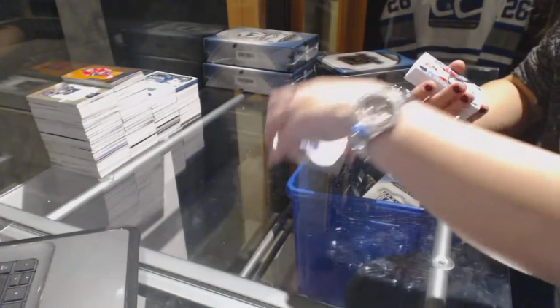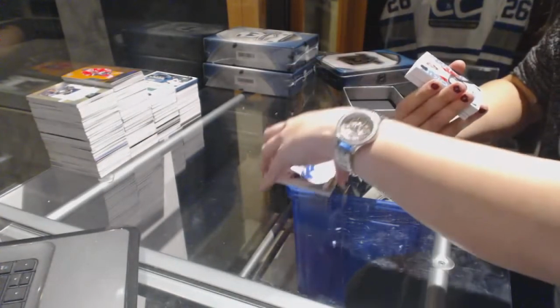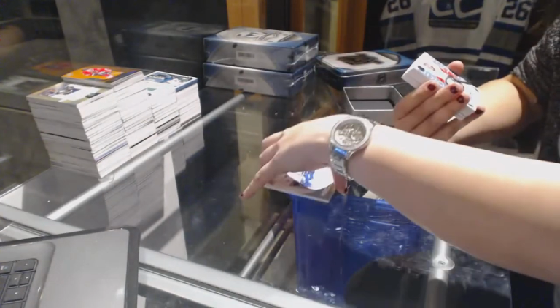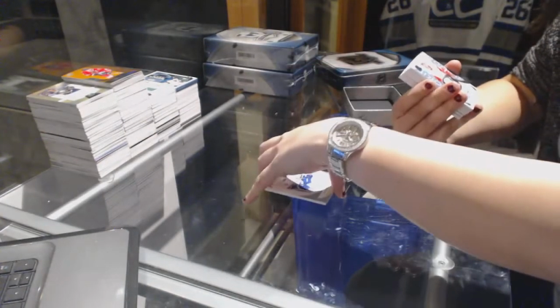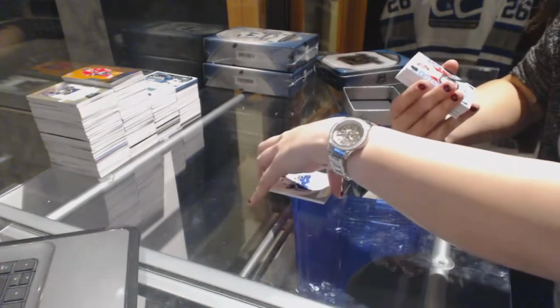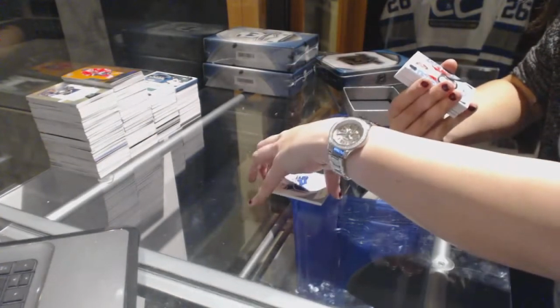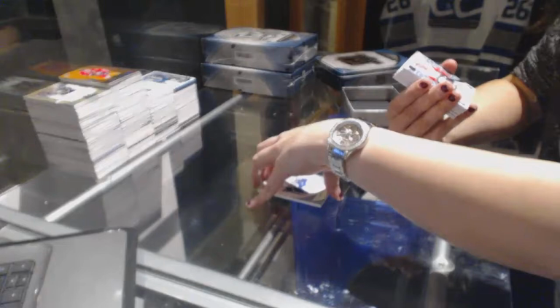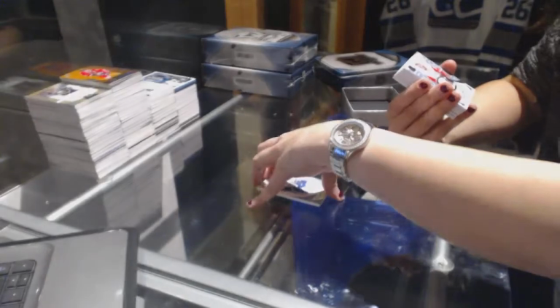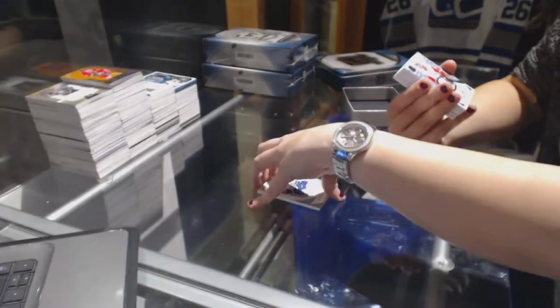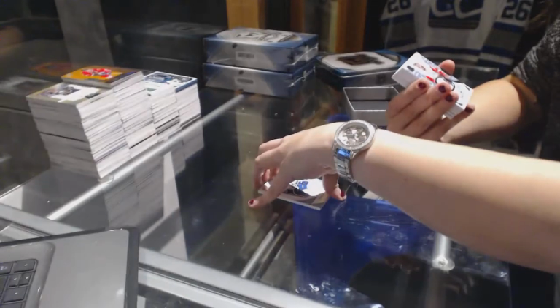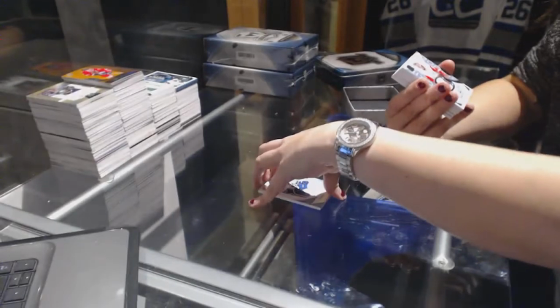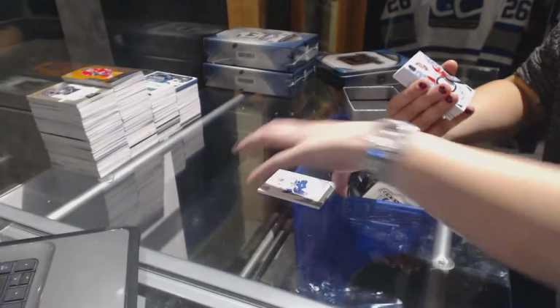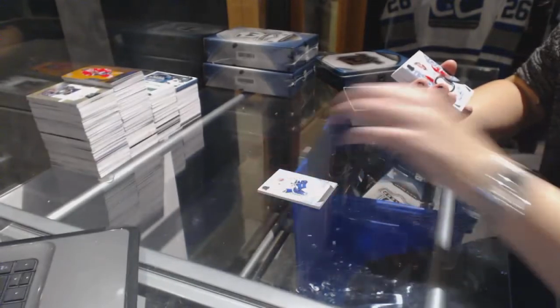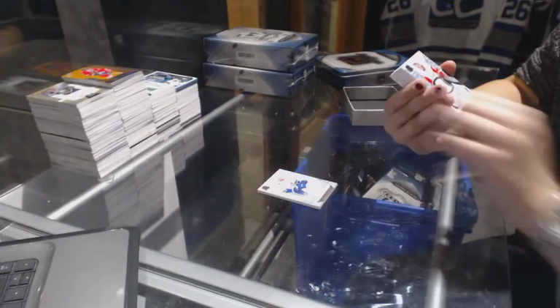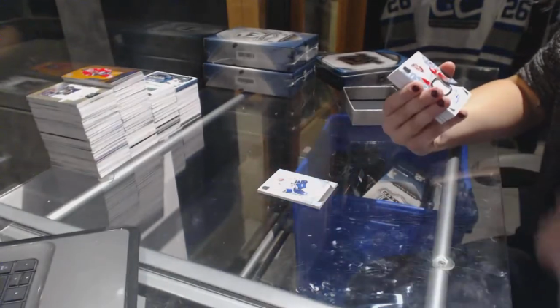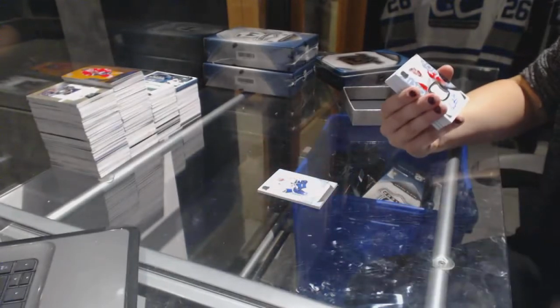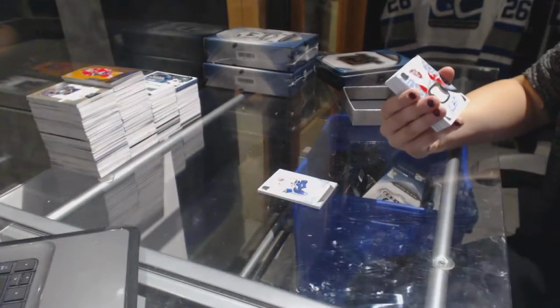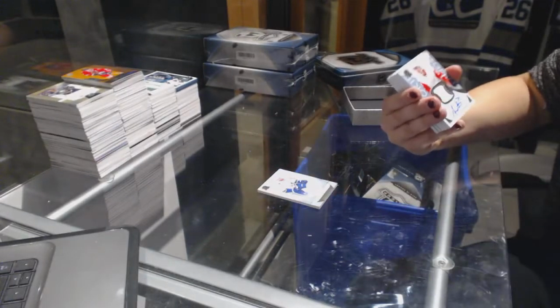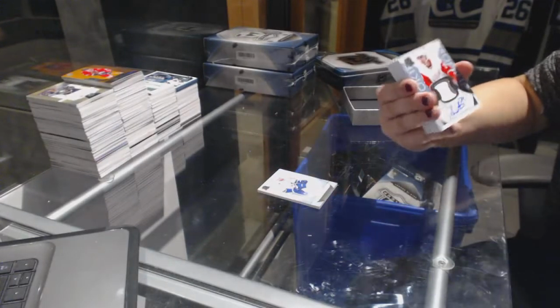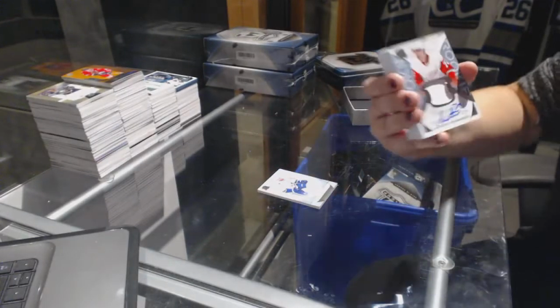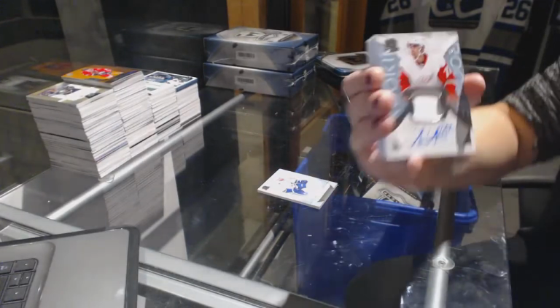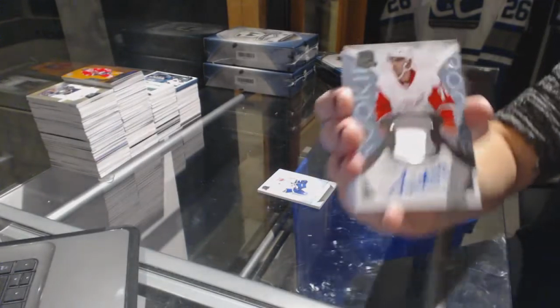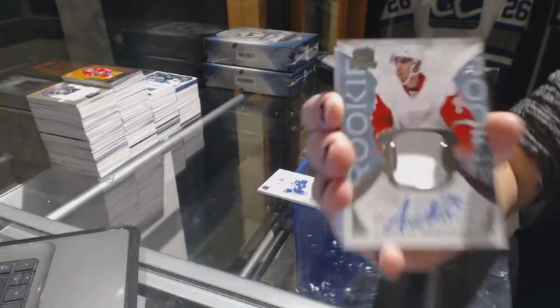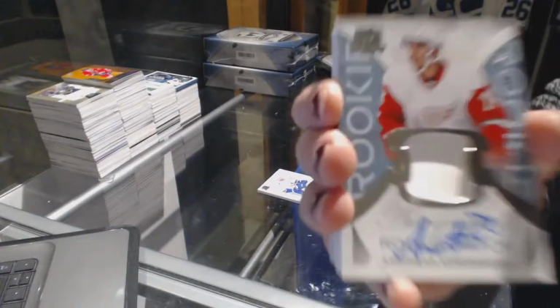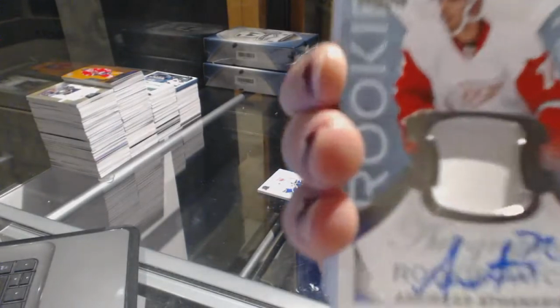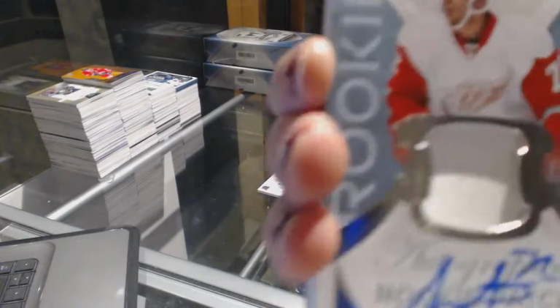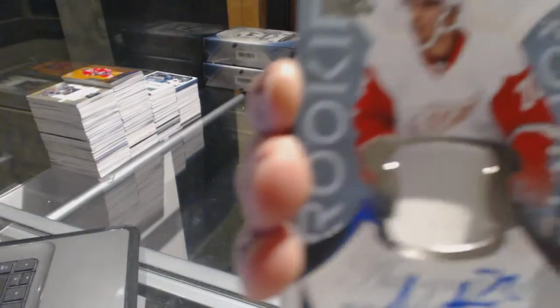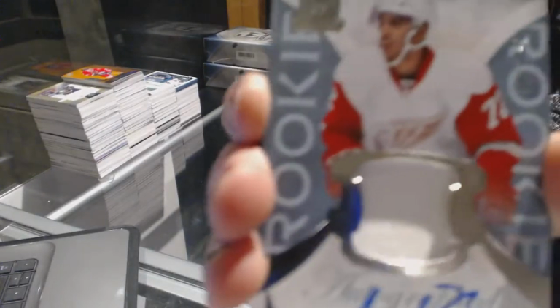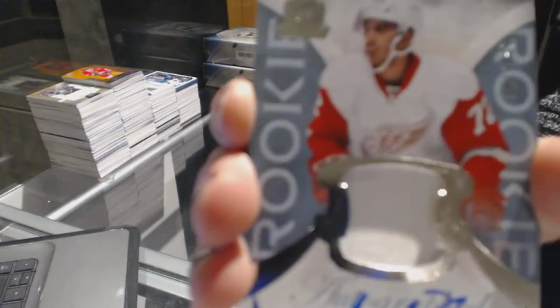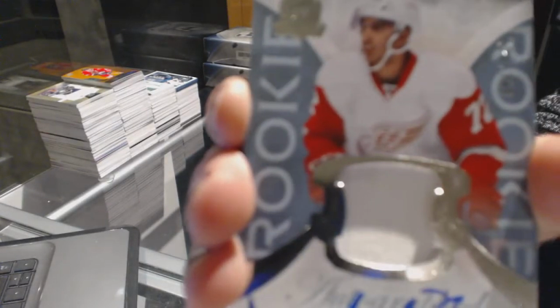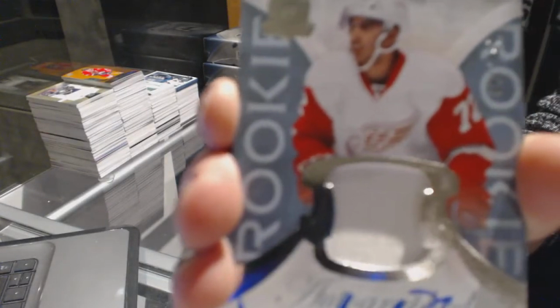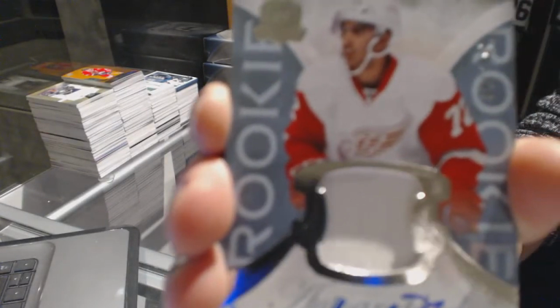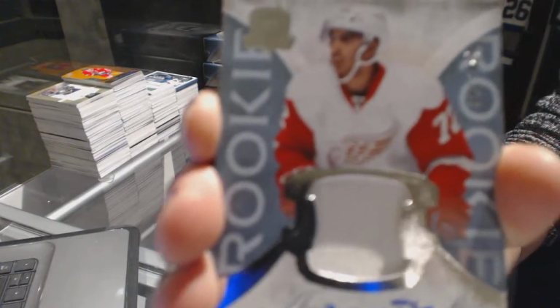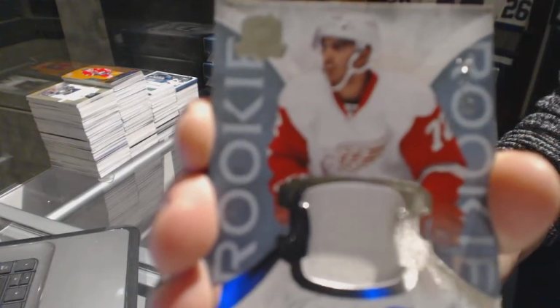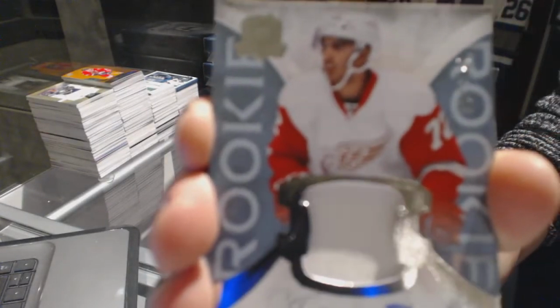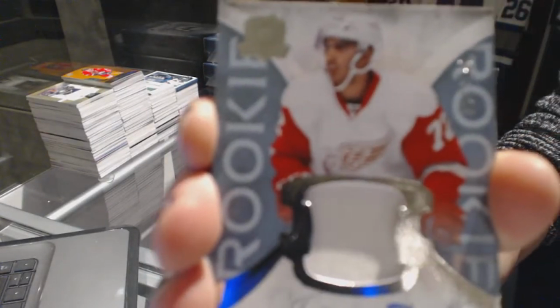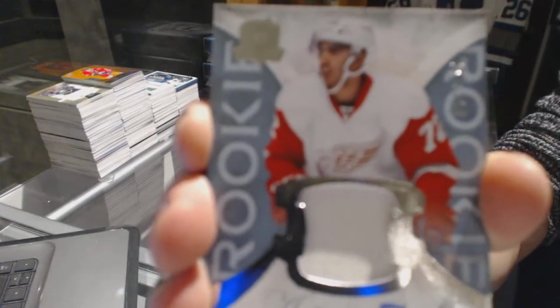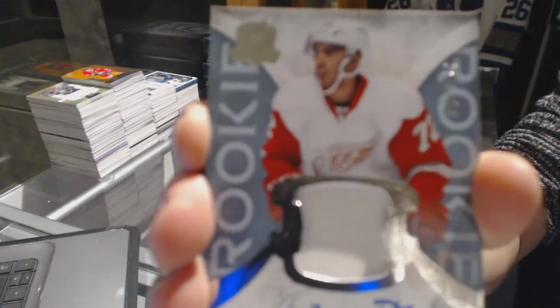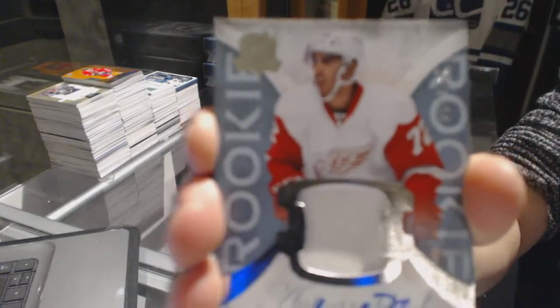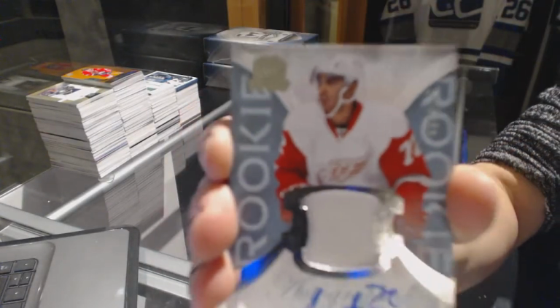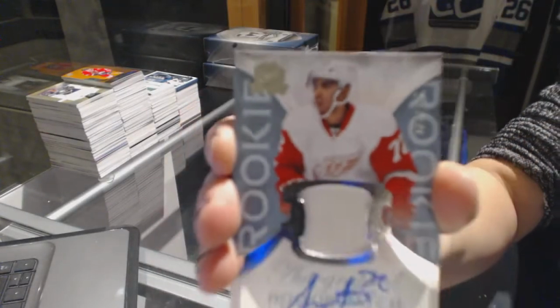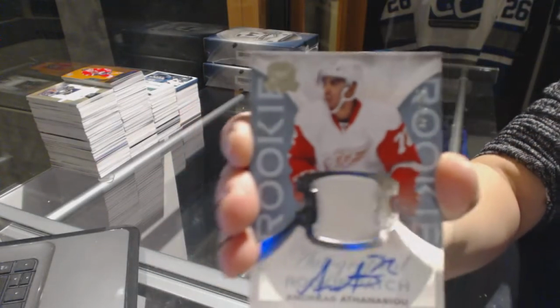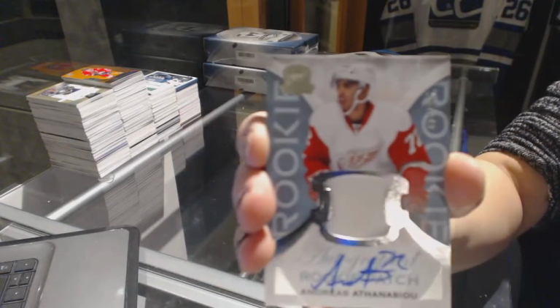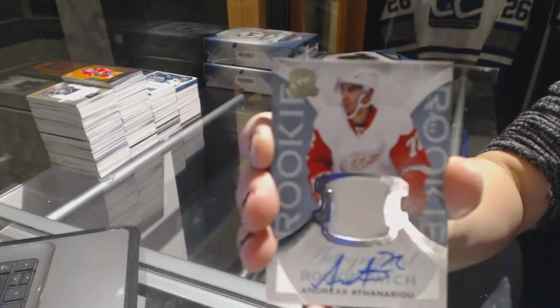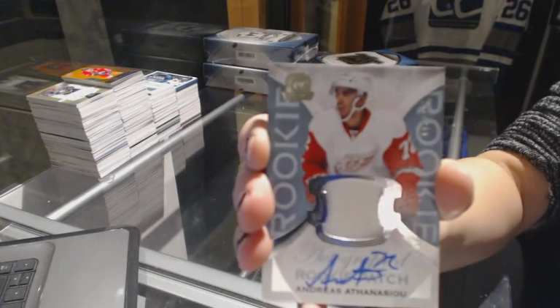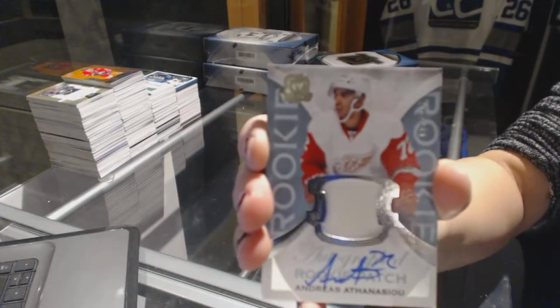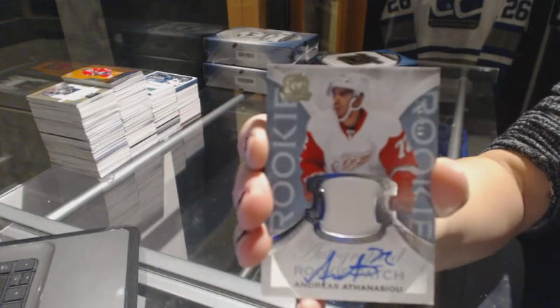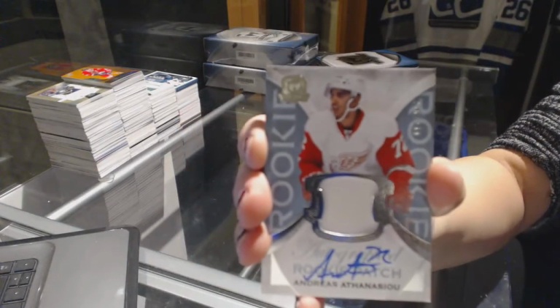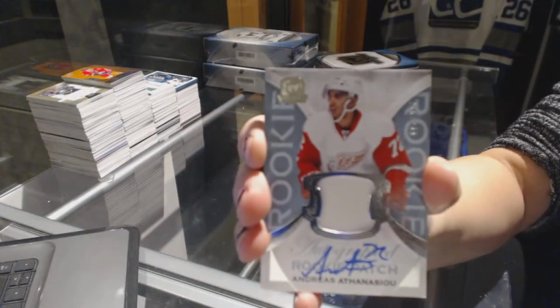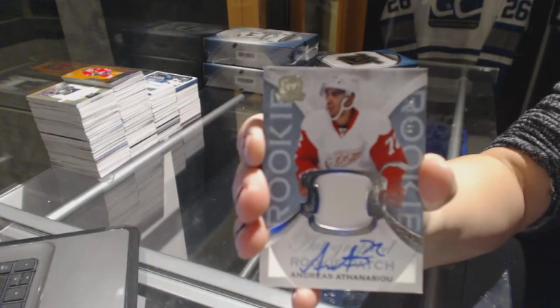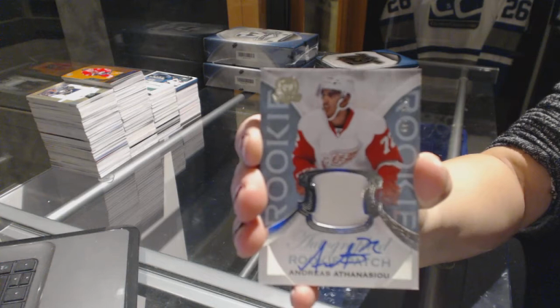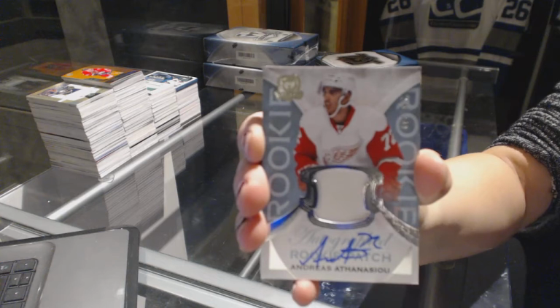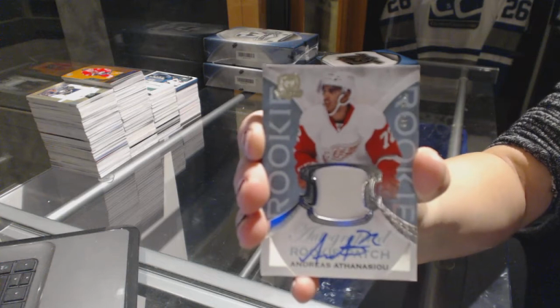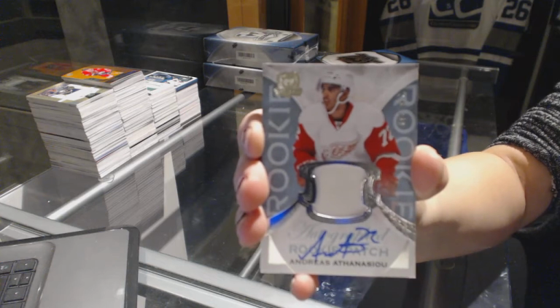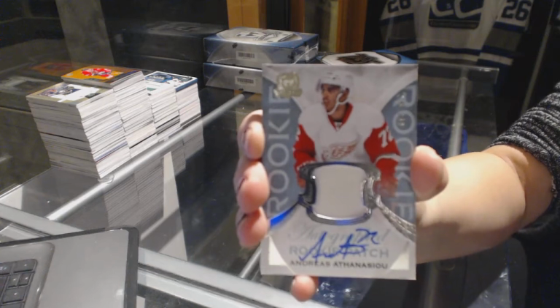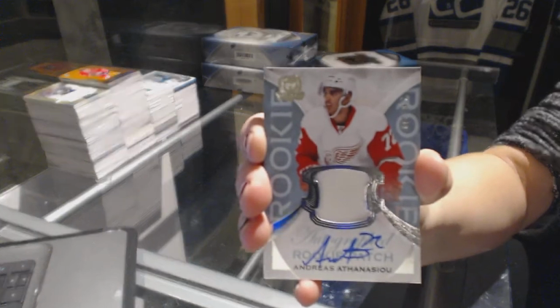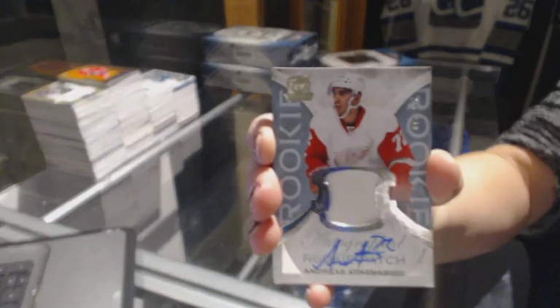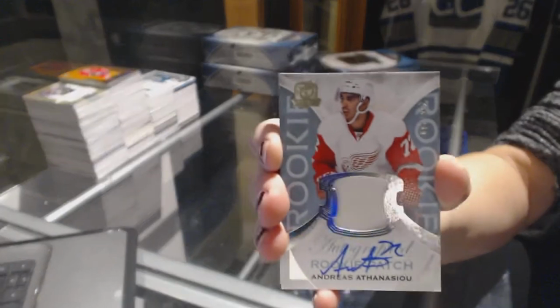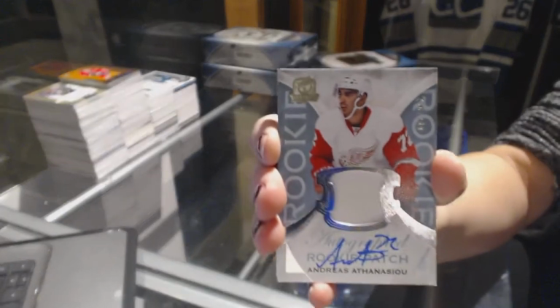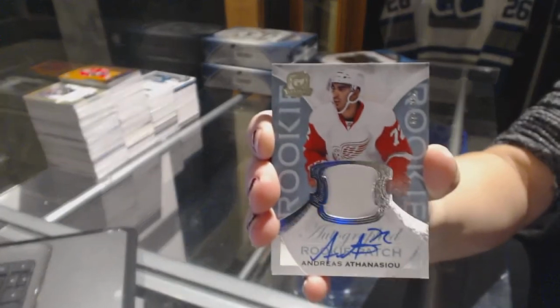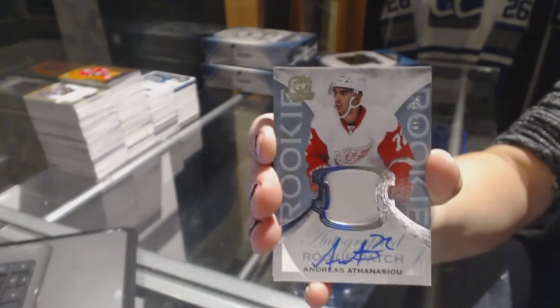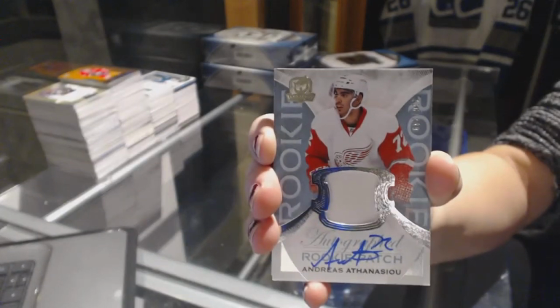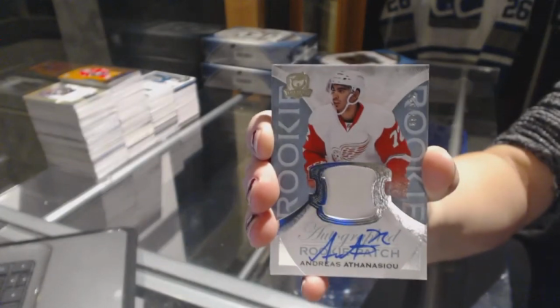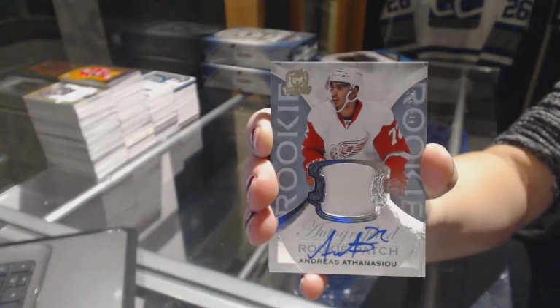We've got a one-color rookie patch auto for the Detroit Red Wings, number 249, Andreas Athanasiou.